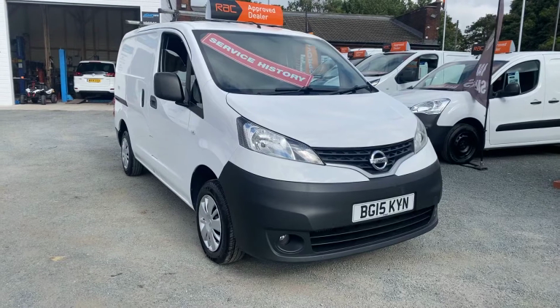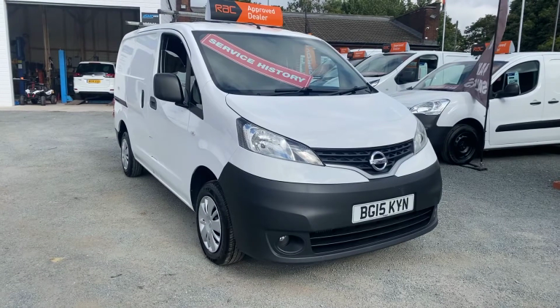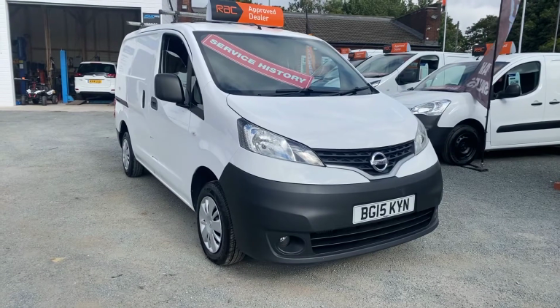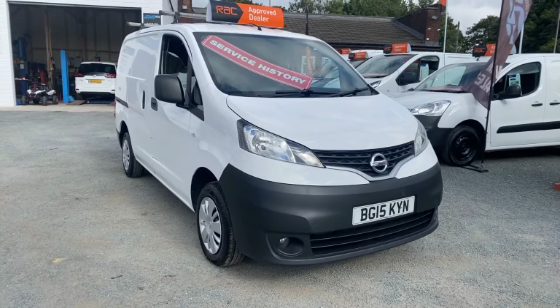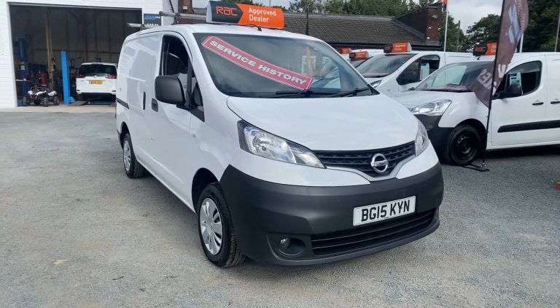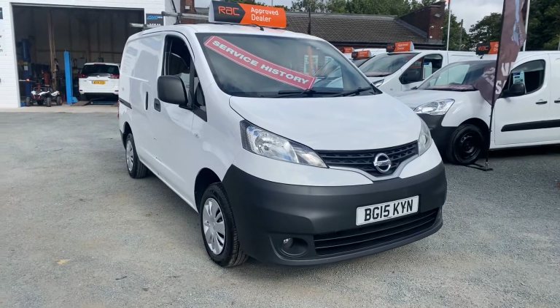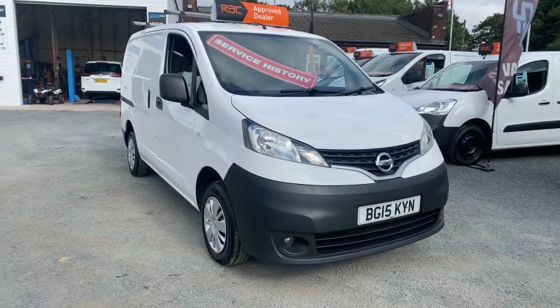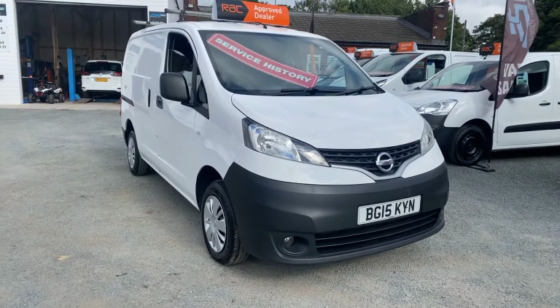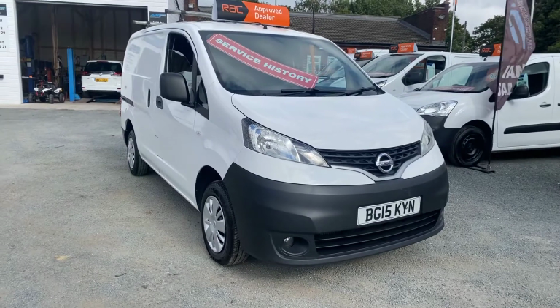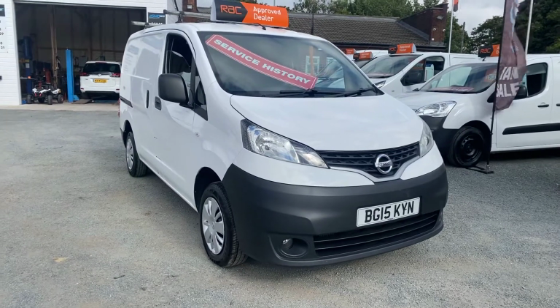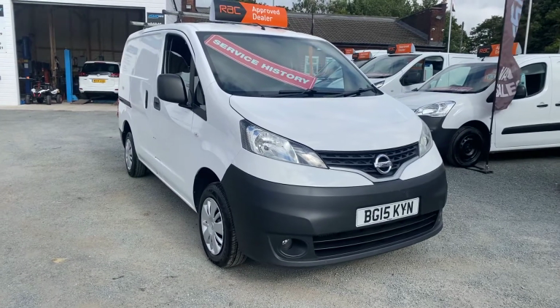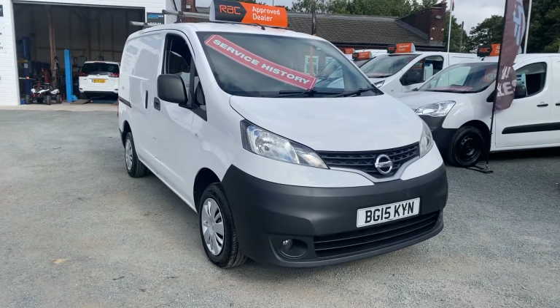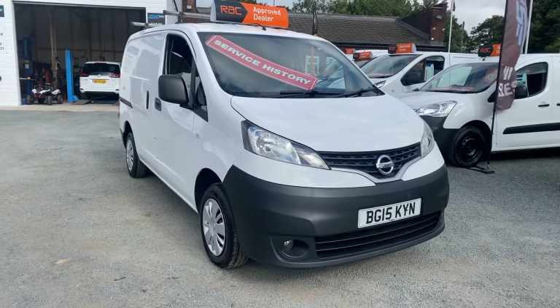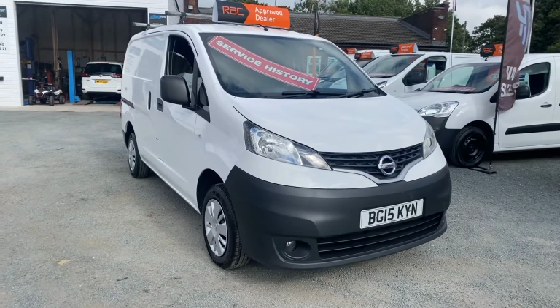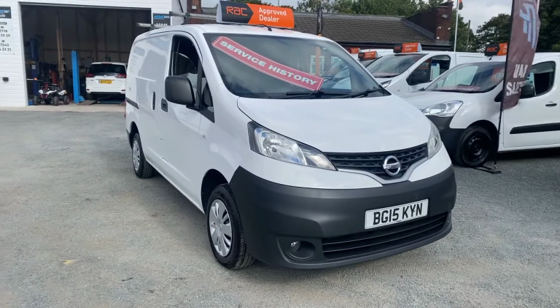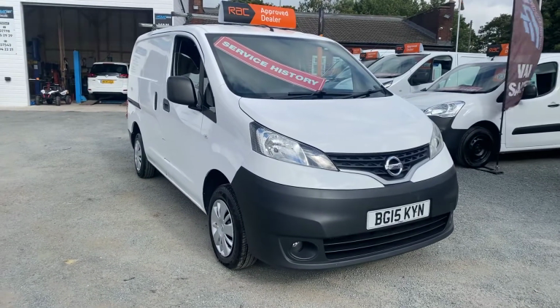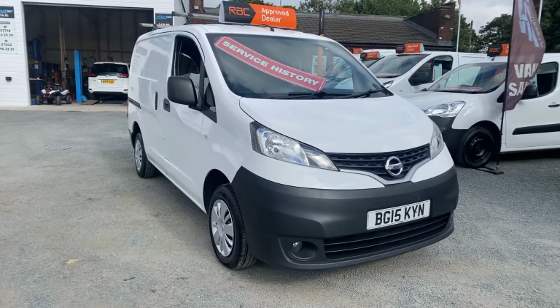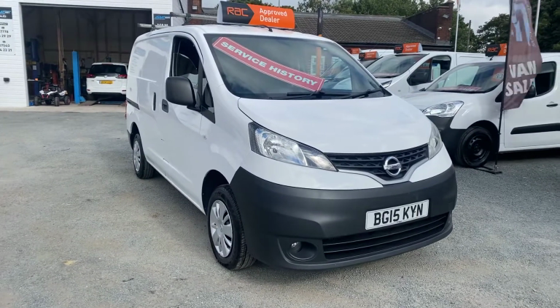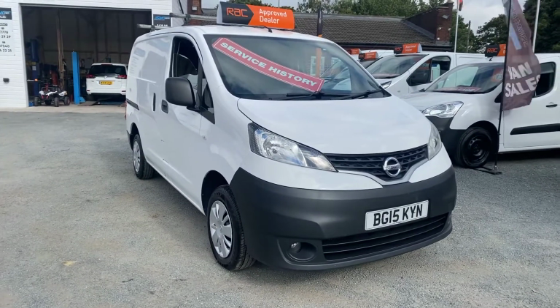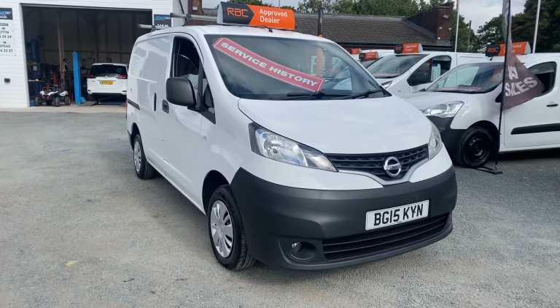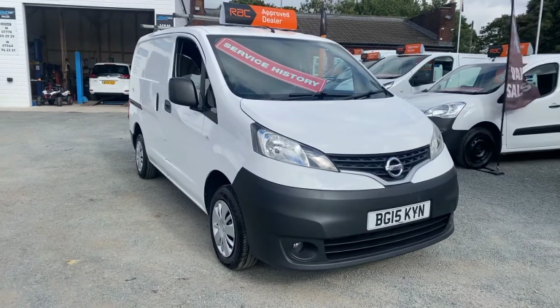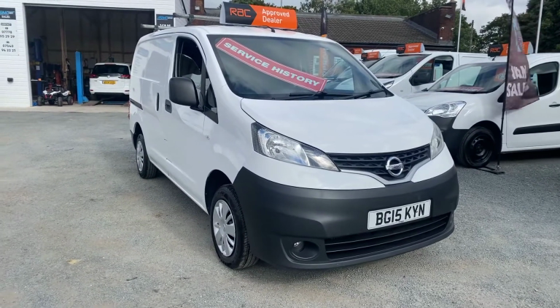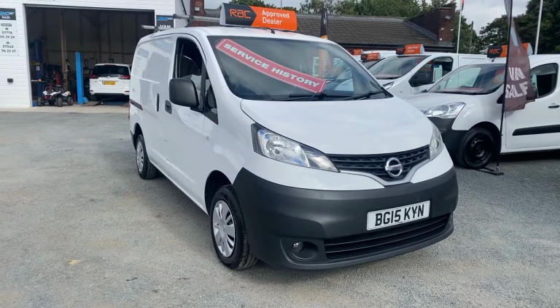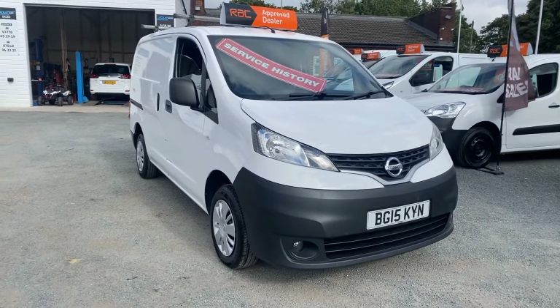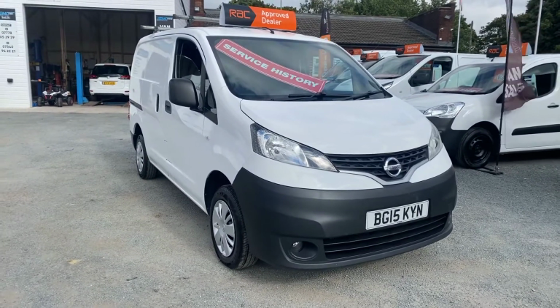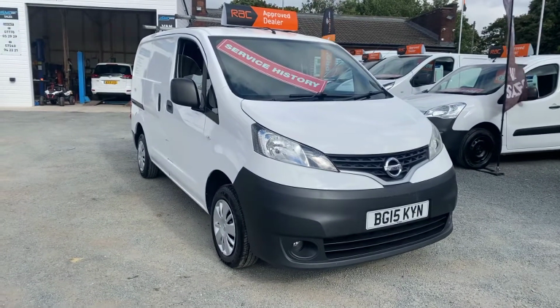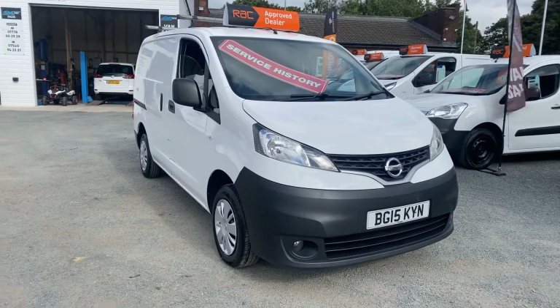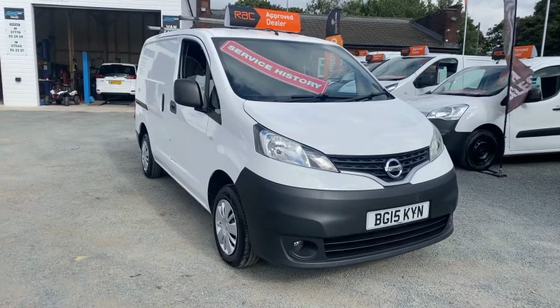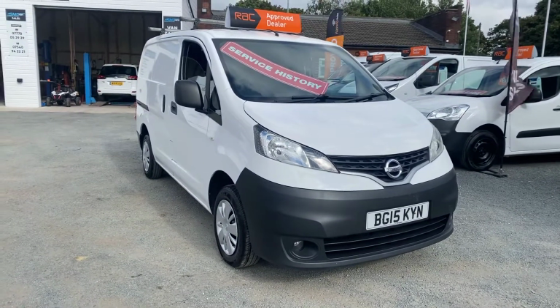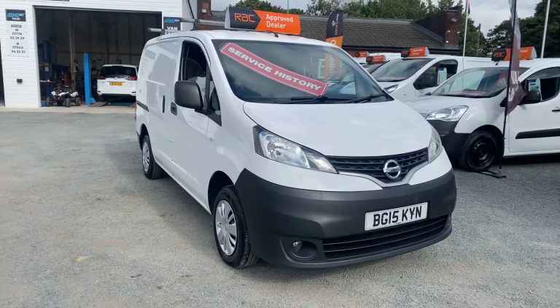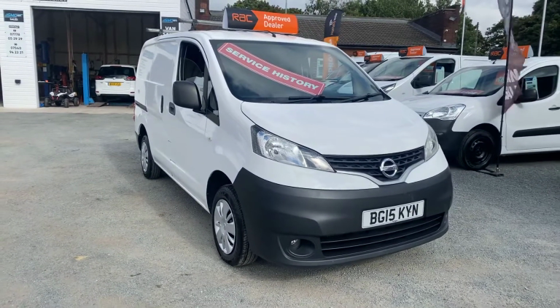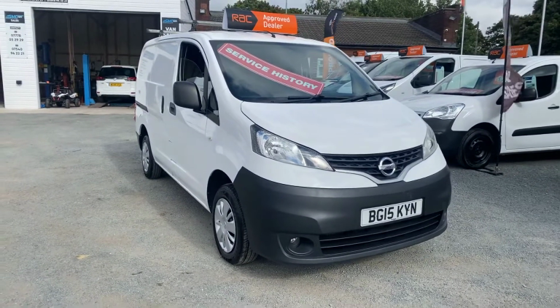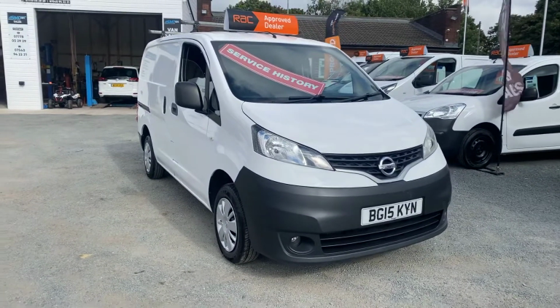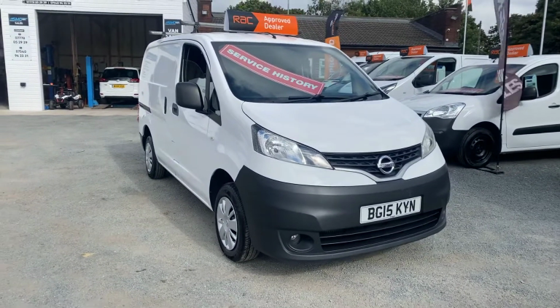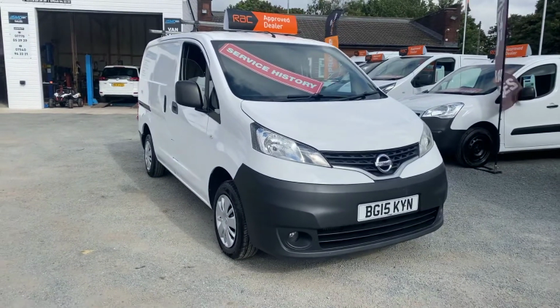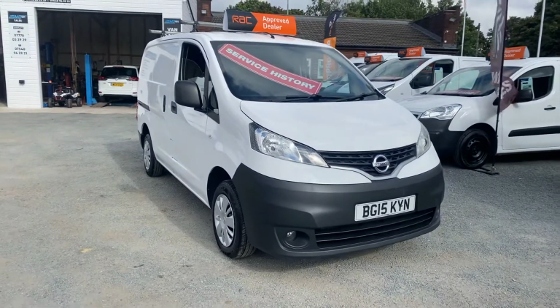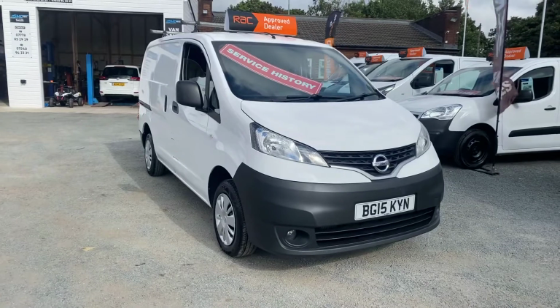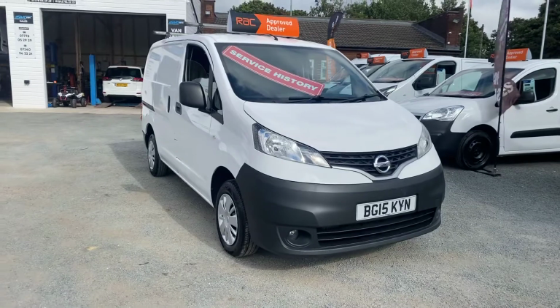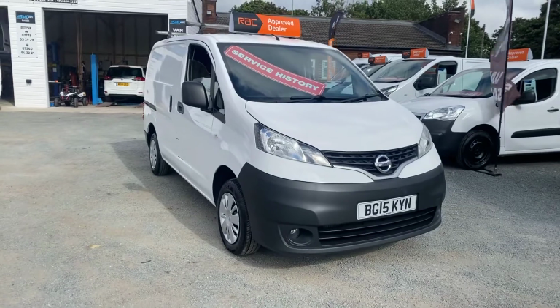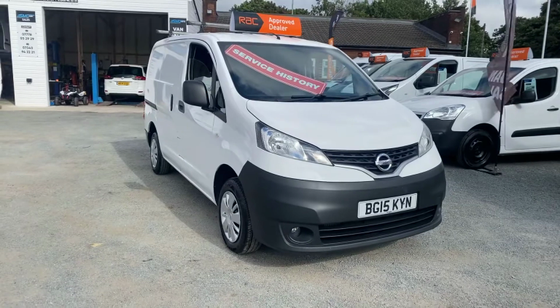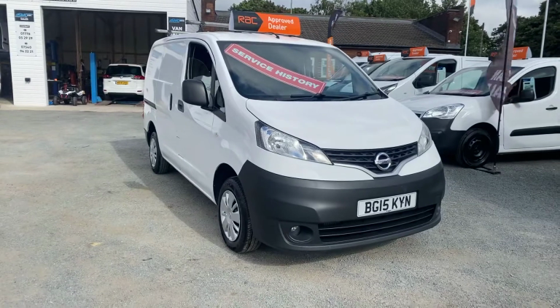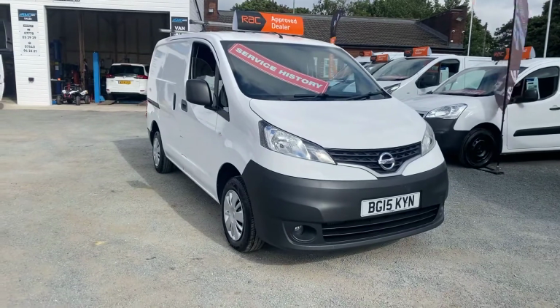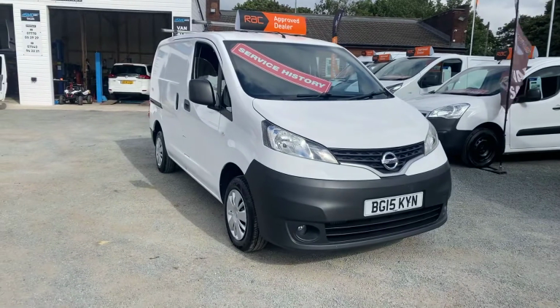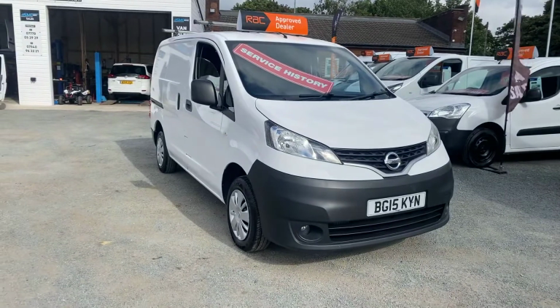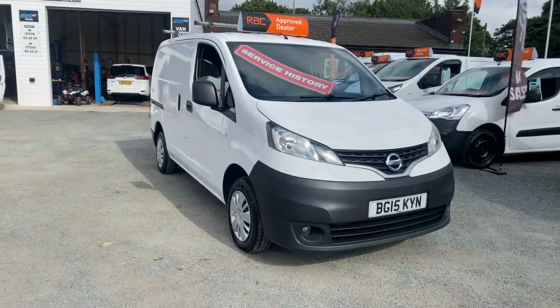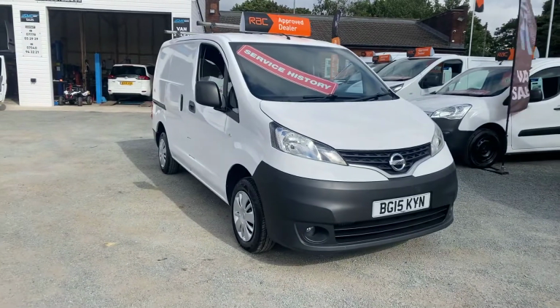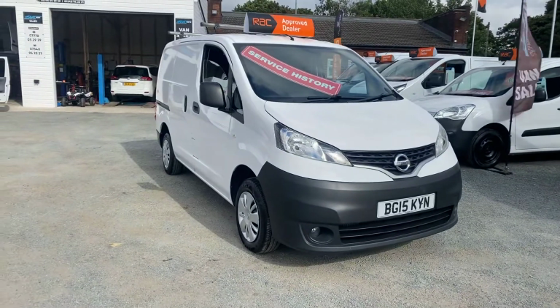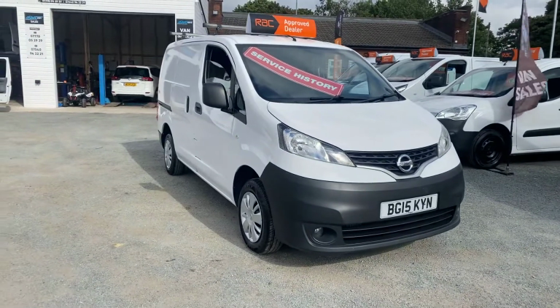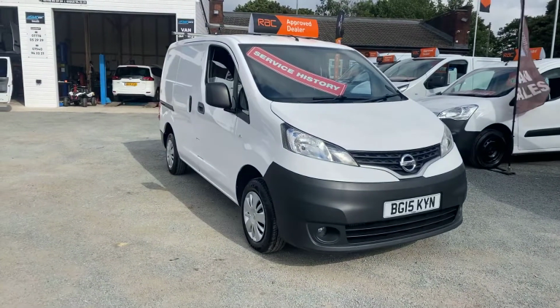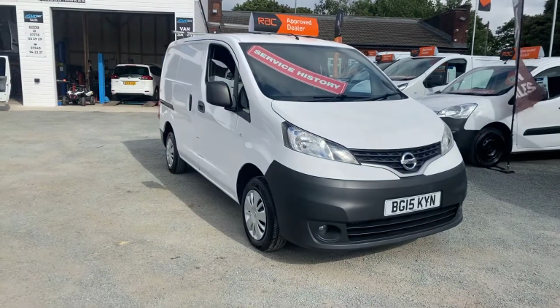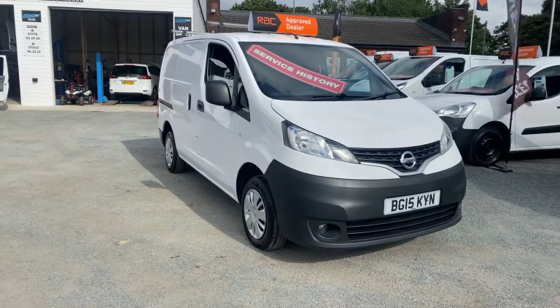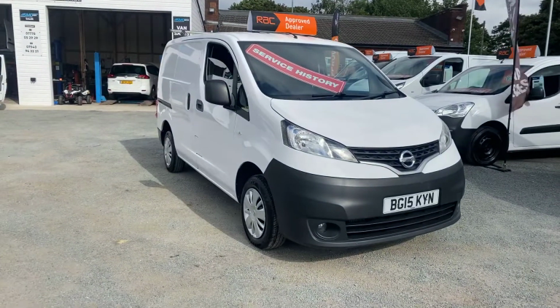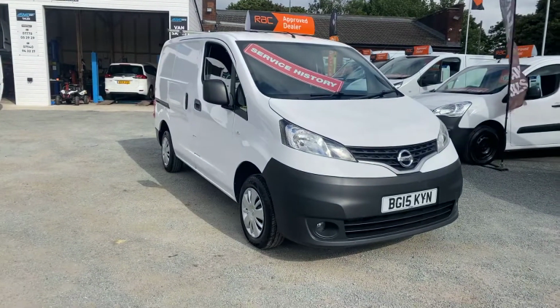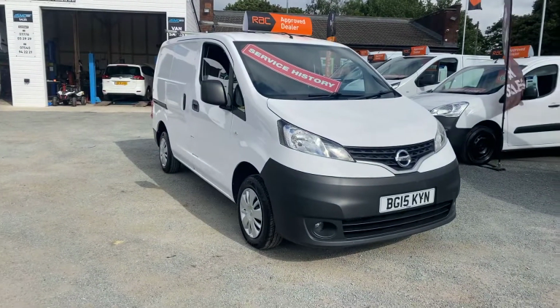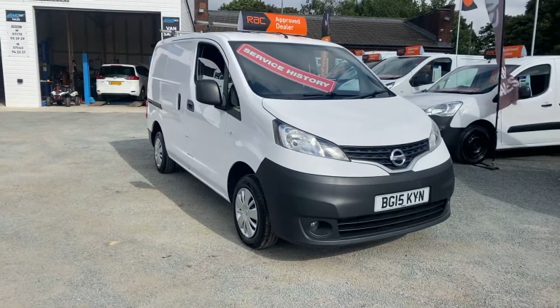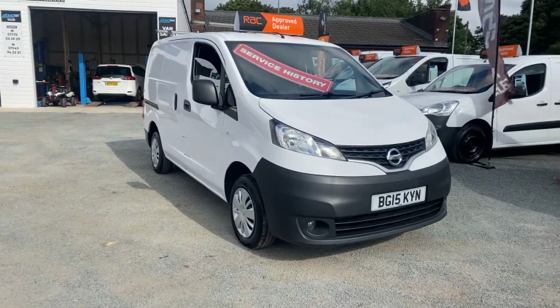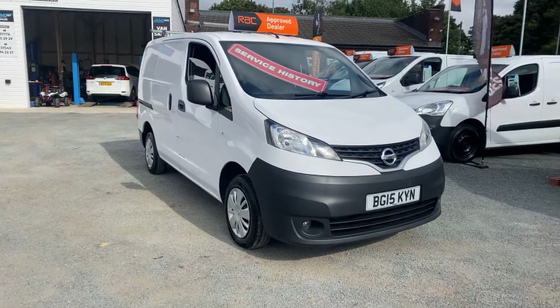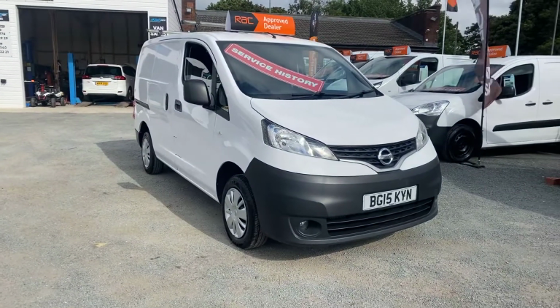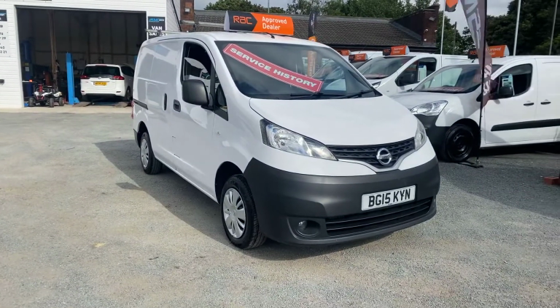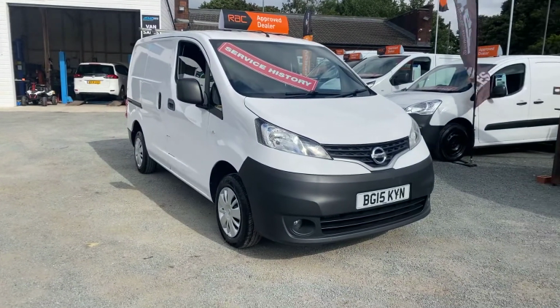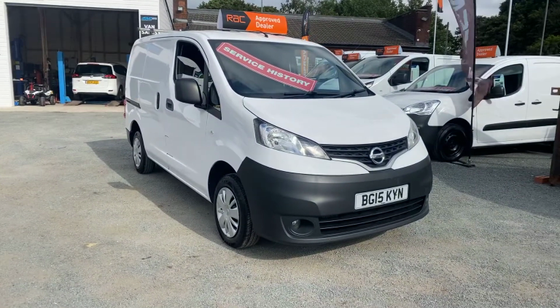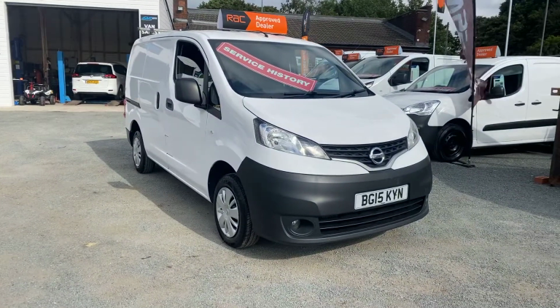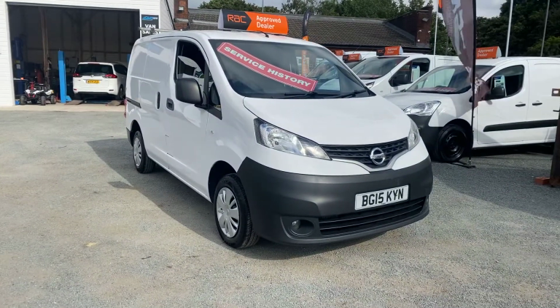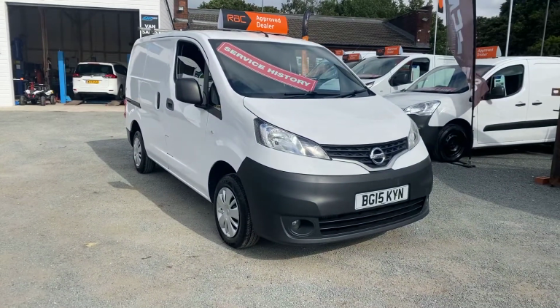Hi and welcome to SMC Van Sales. We're located in Manchester on Ashton U Road, next to Manchester City's ground.